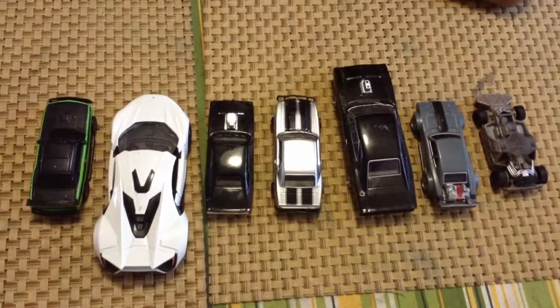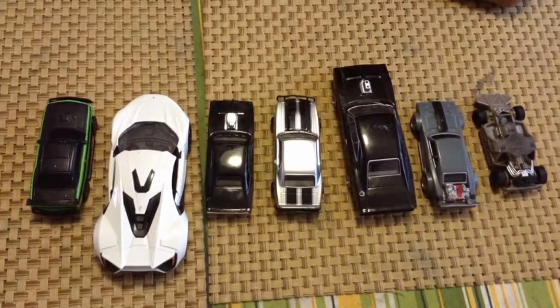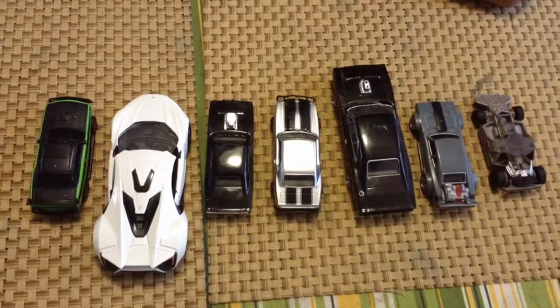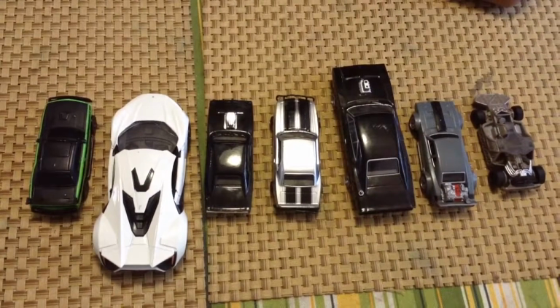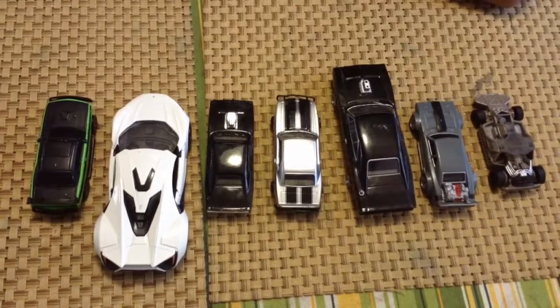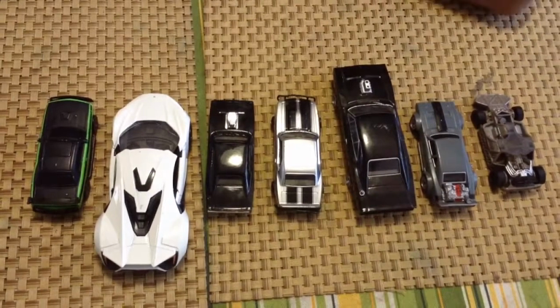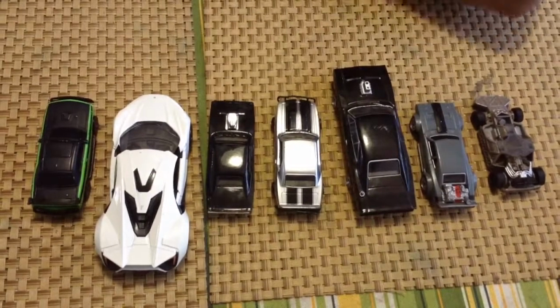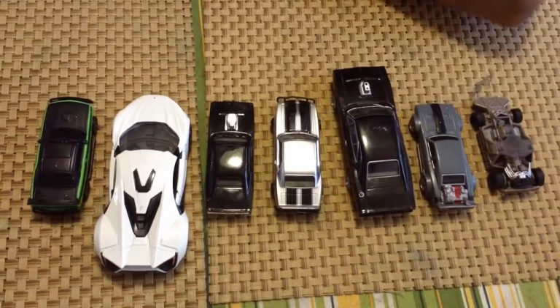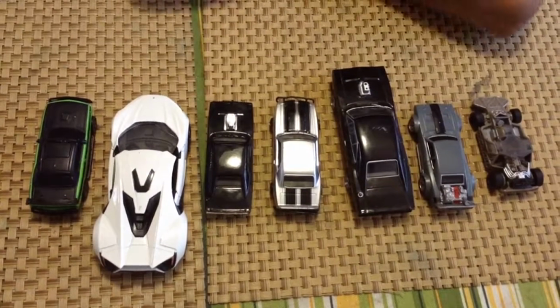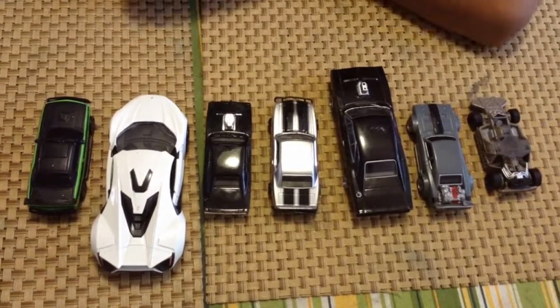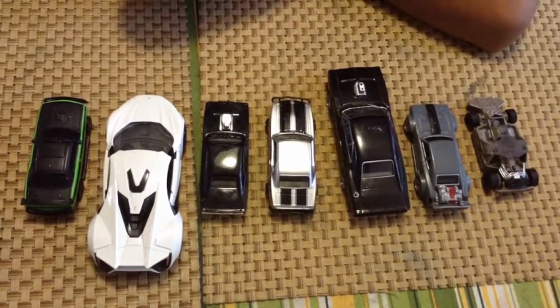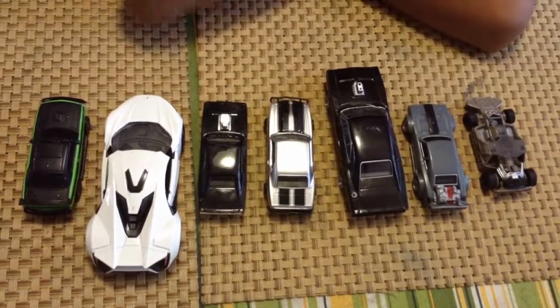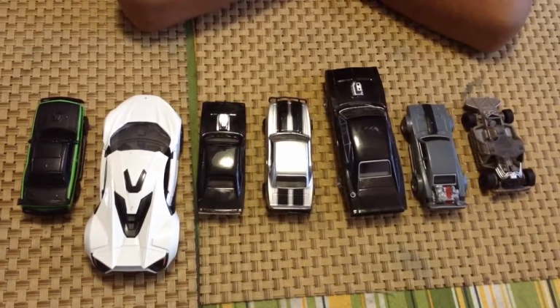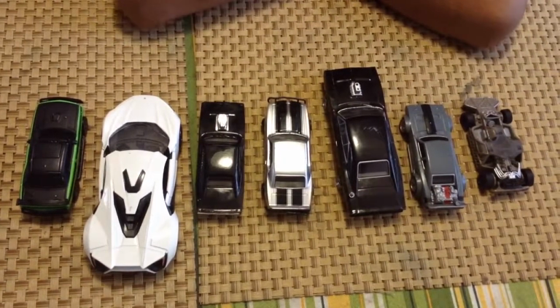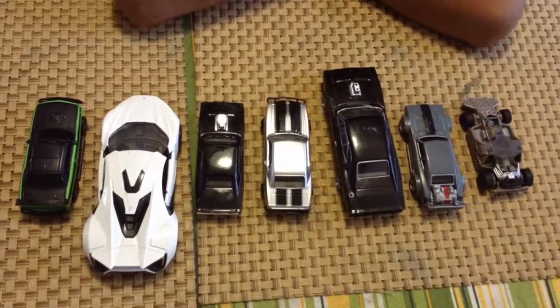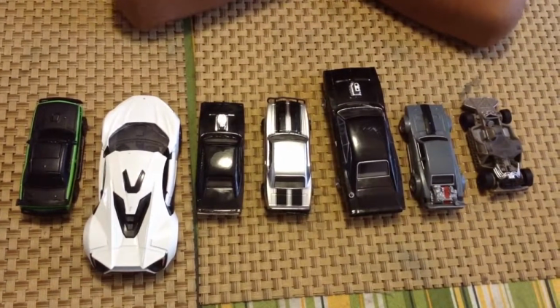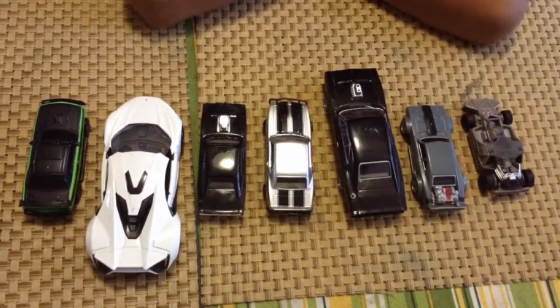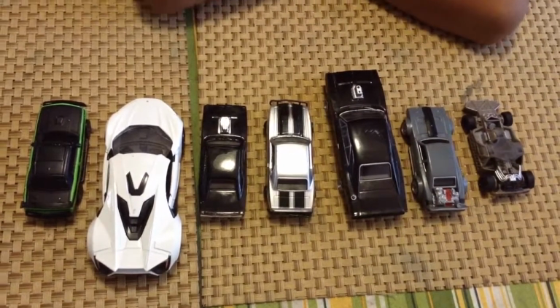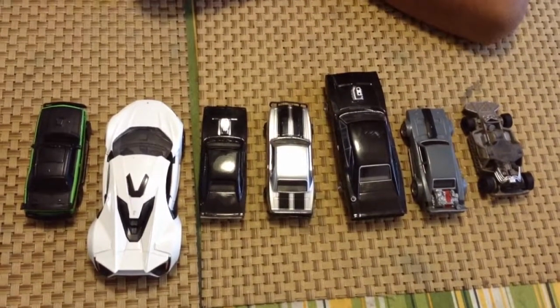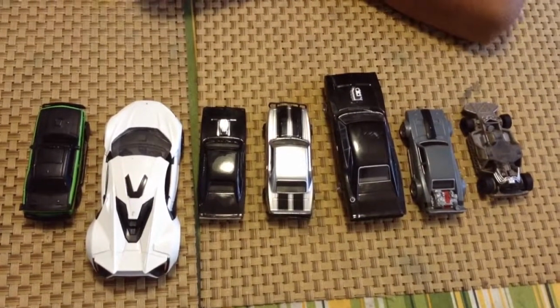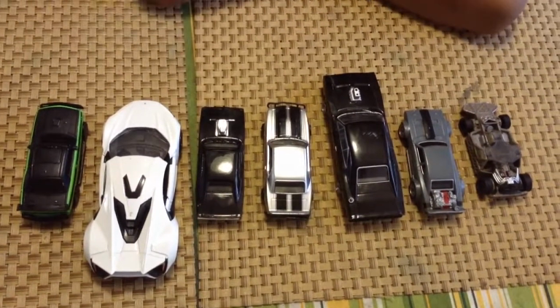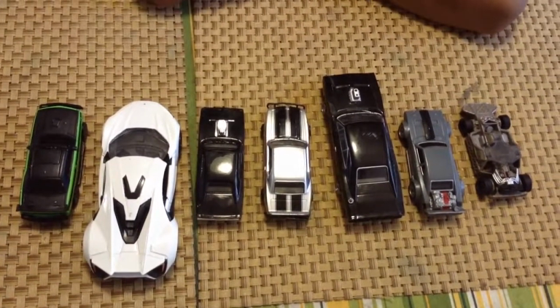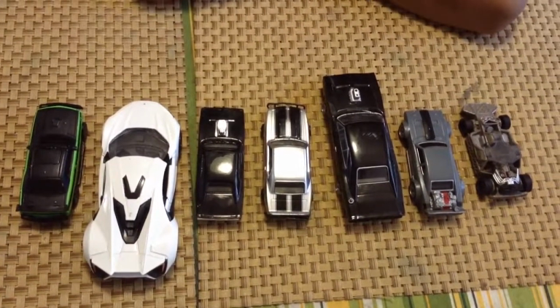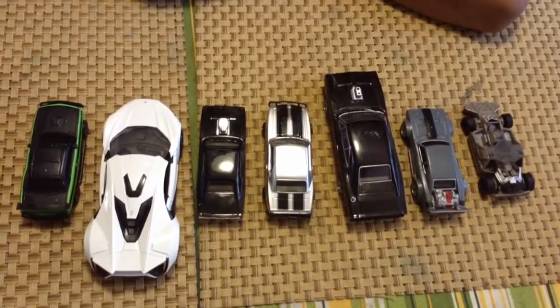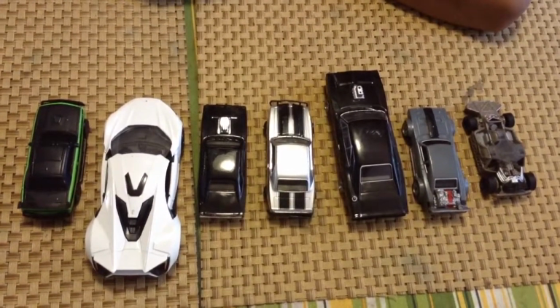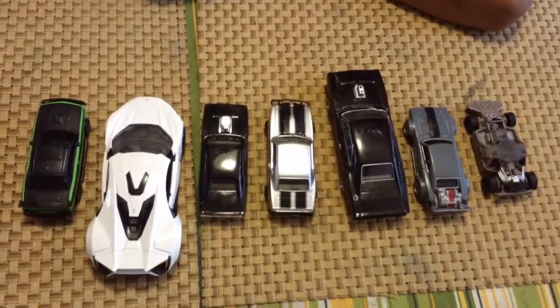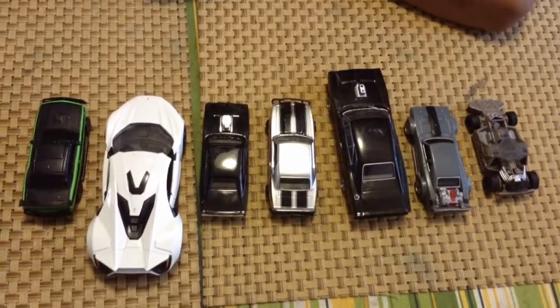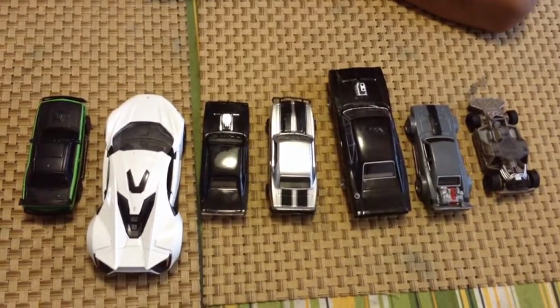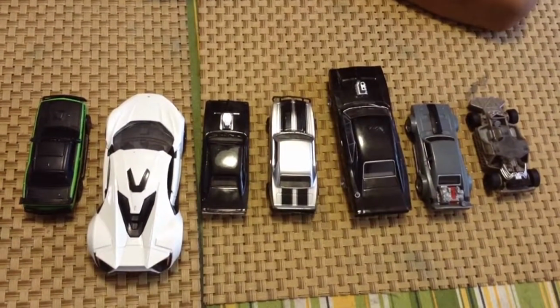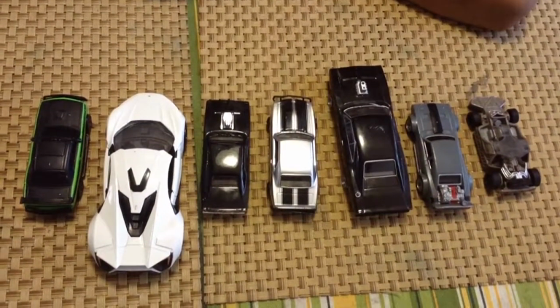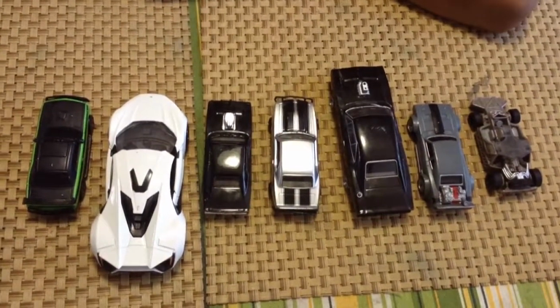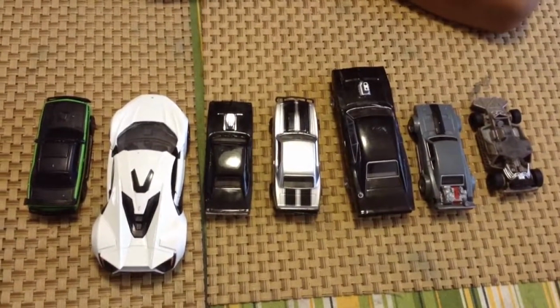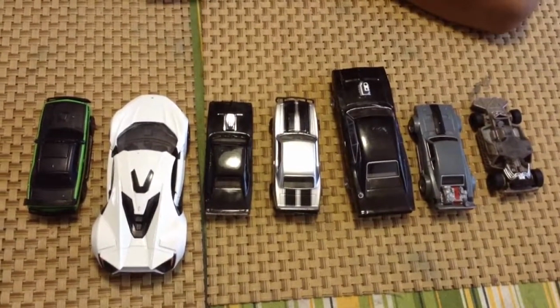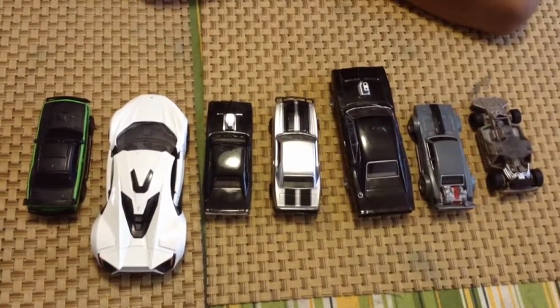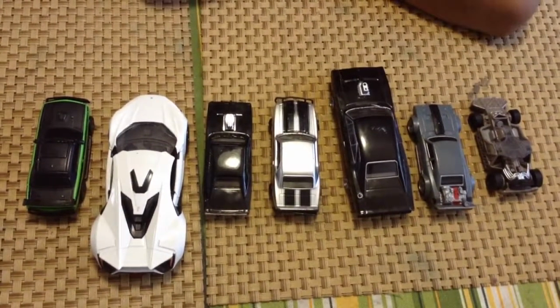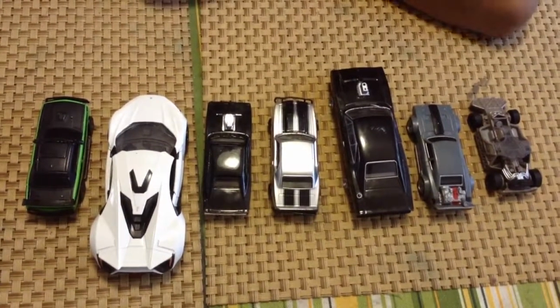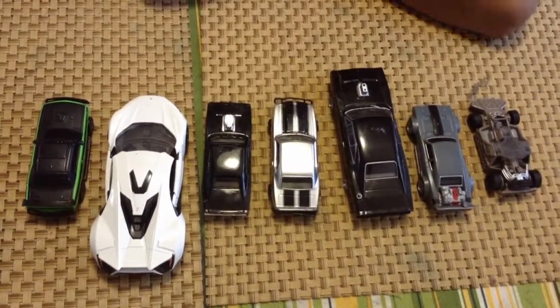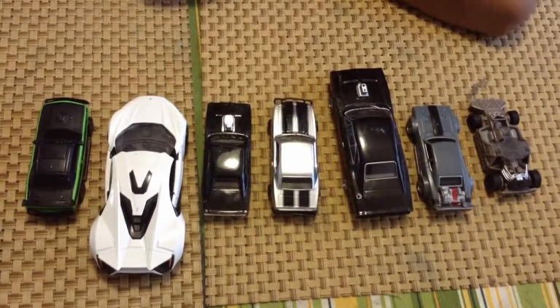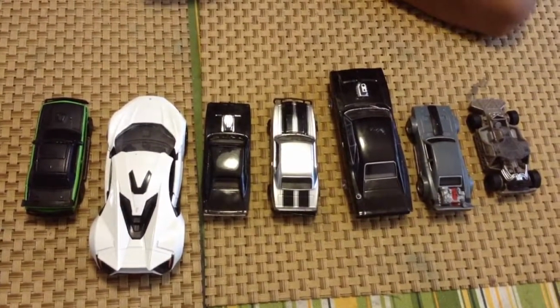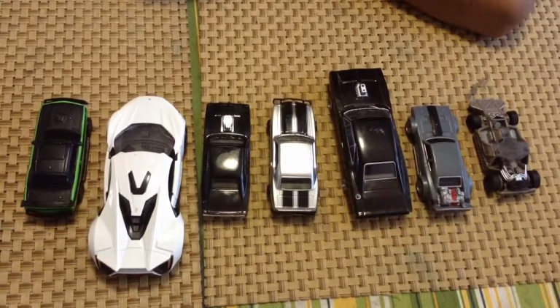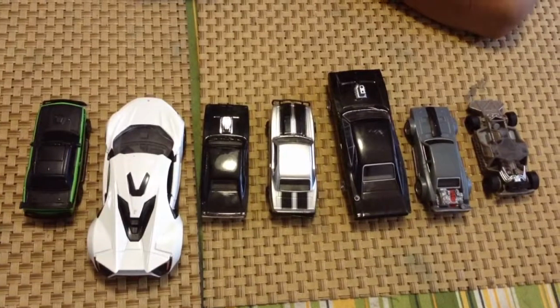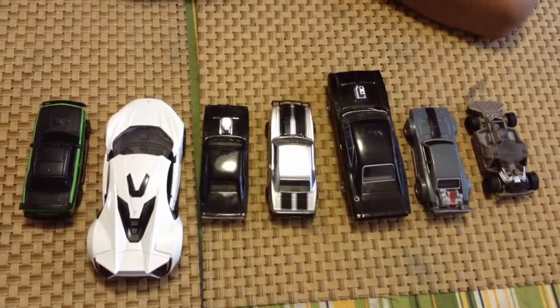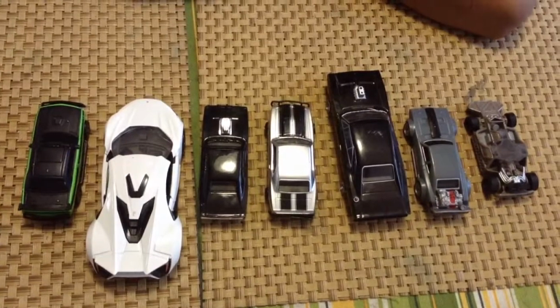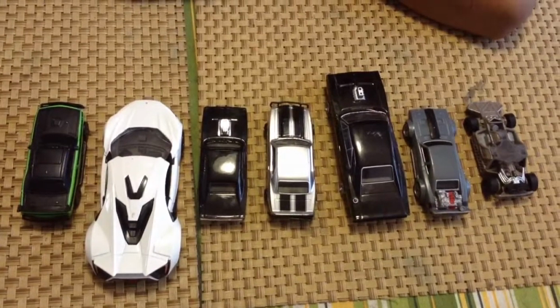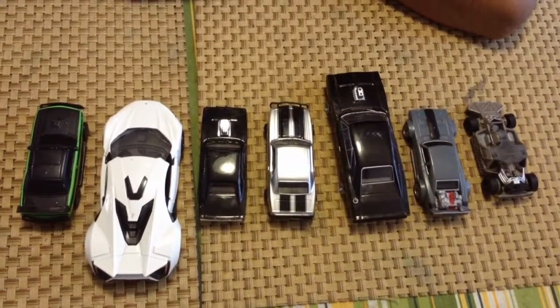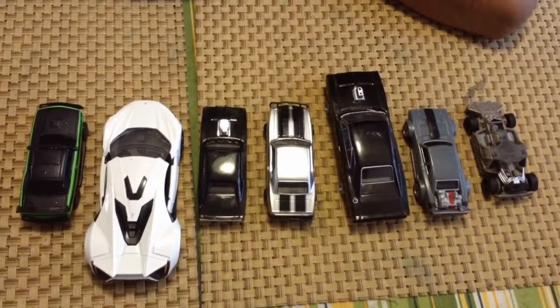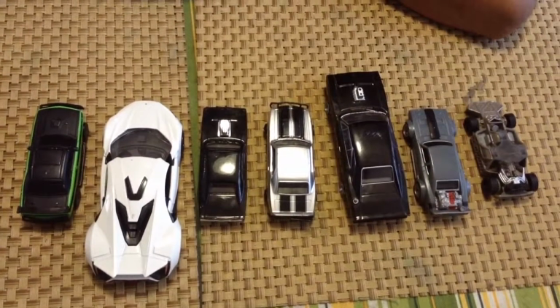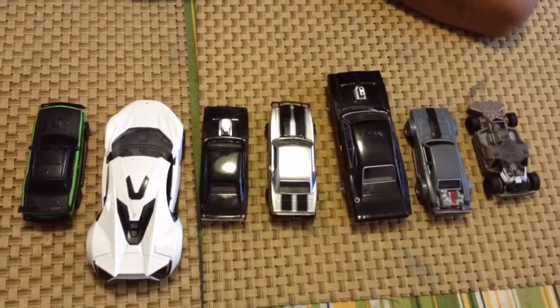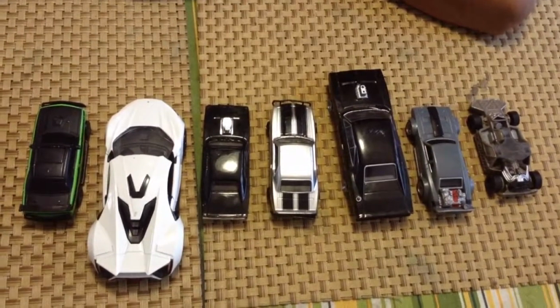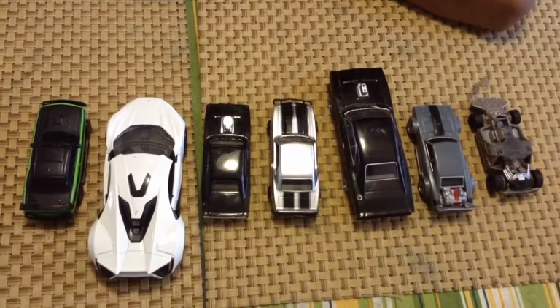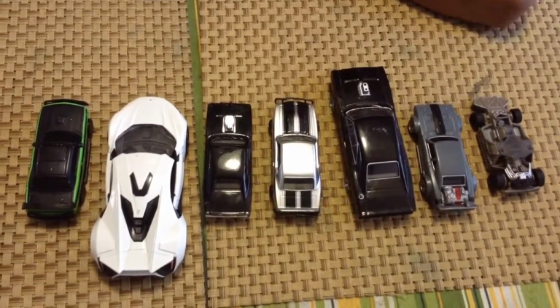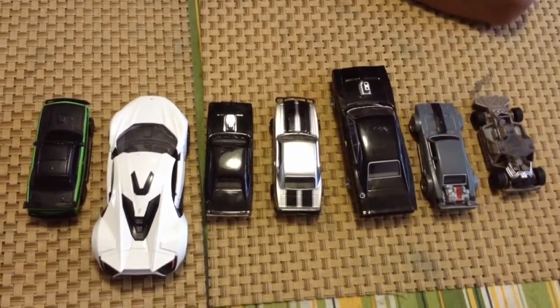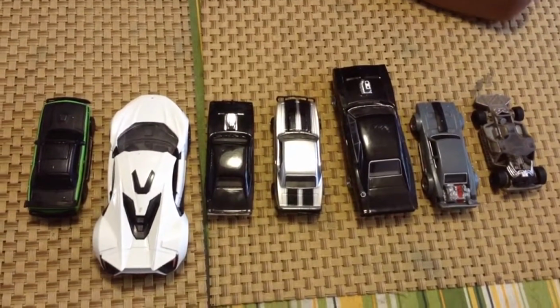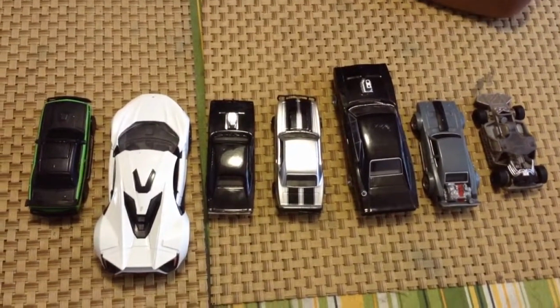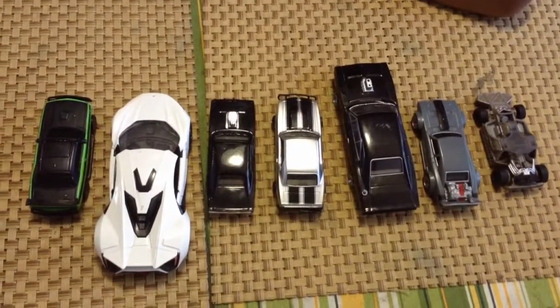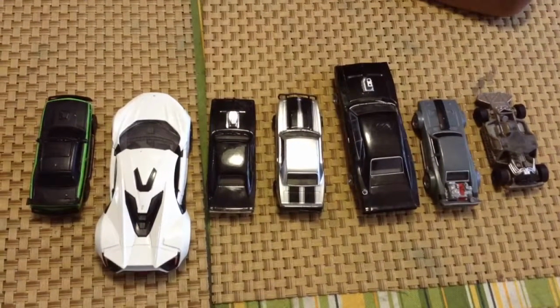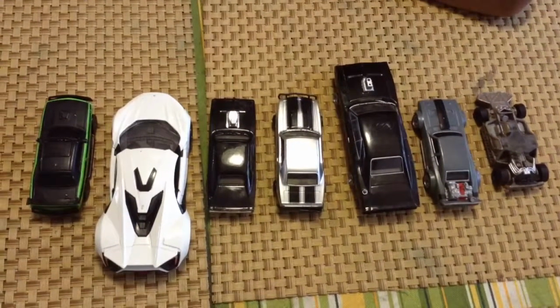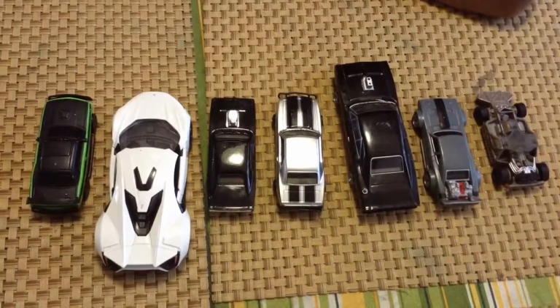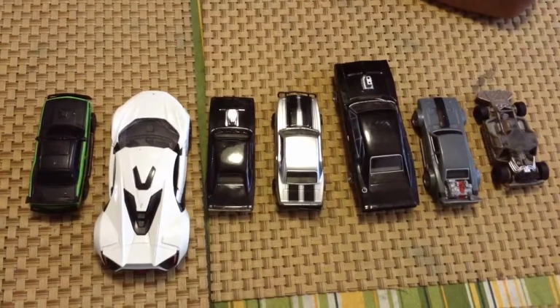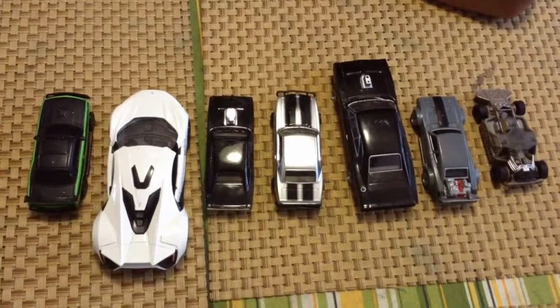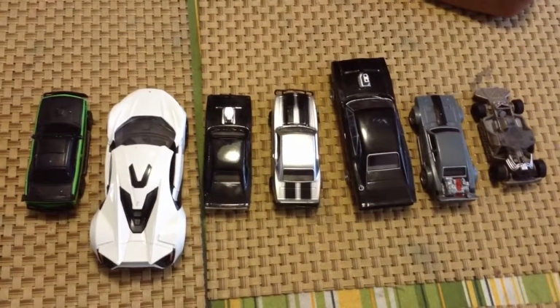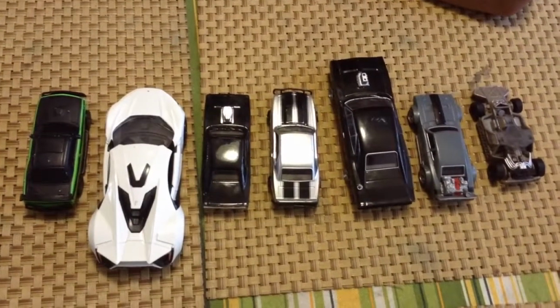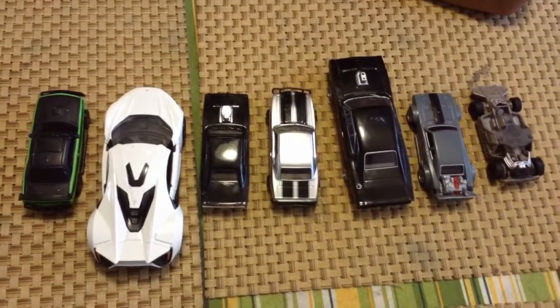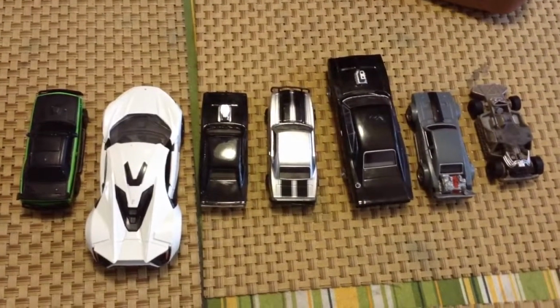Welcome to my channel. This is the second video called the HBROS. Today I'm going to review some Fast and Furious cars.